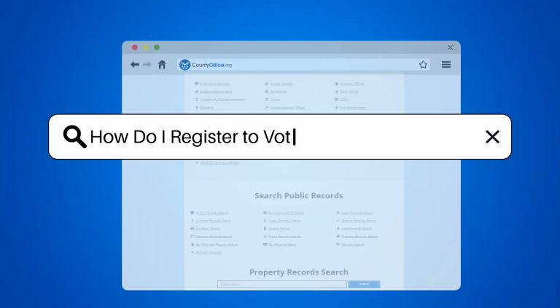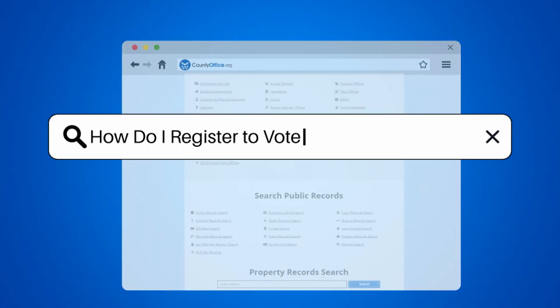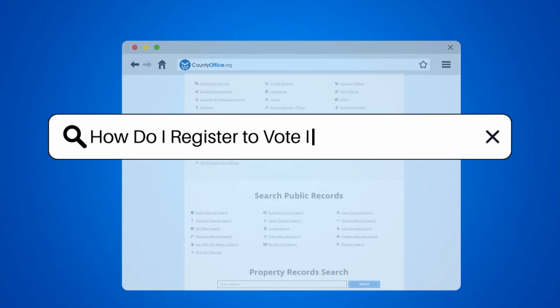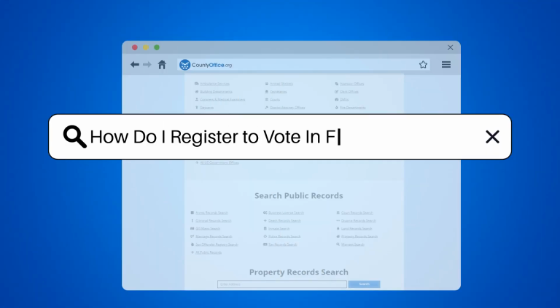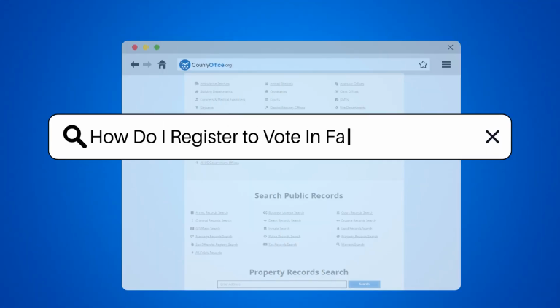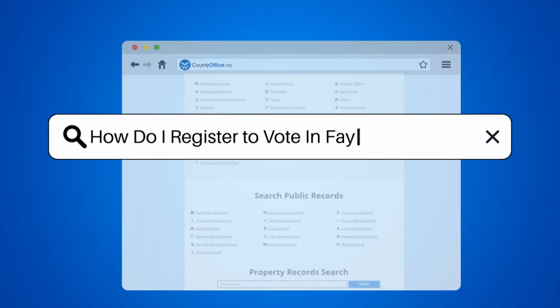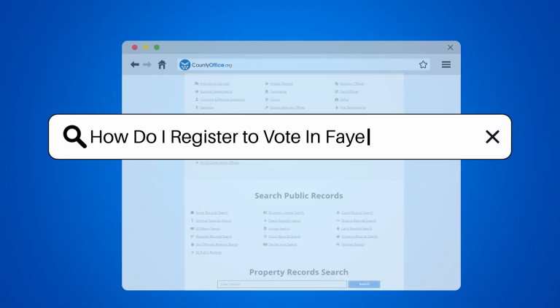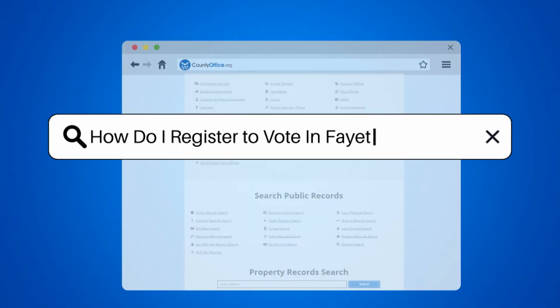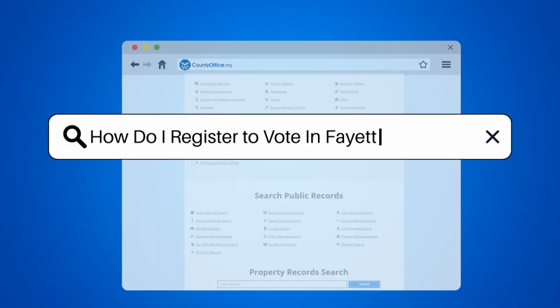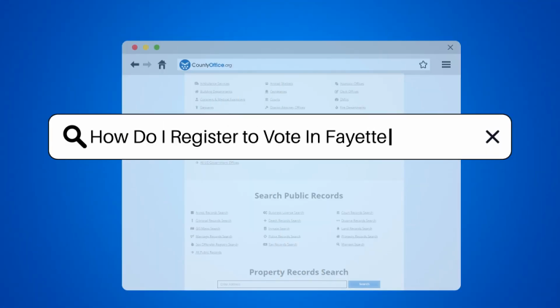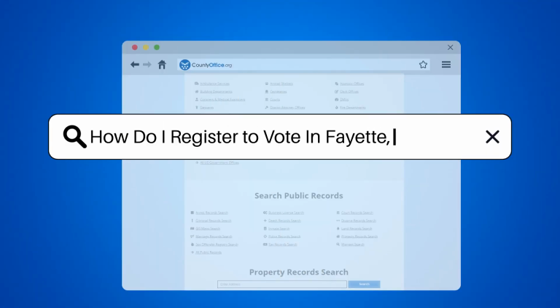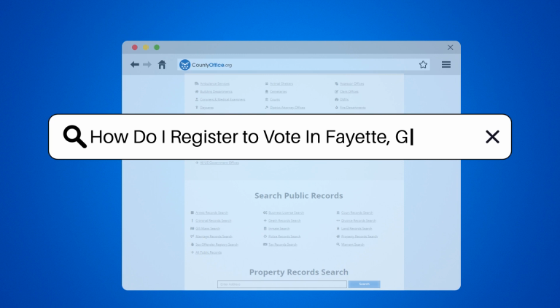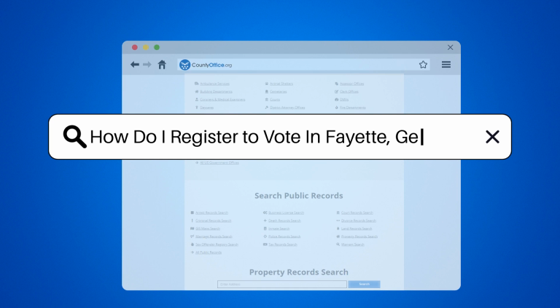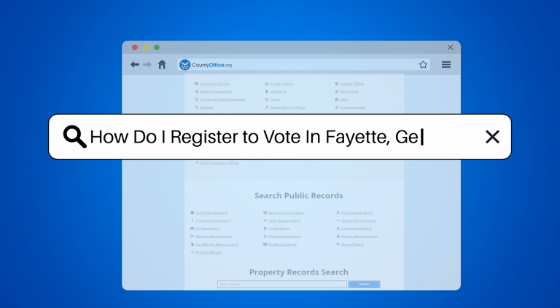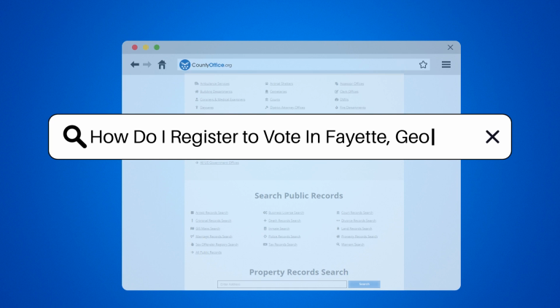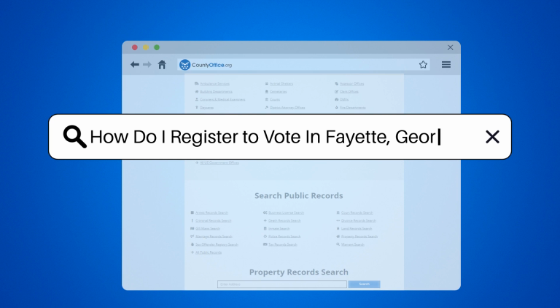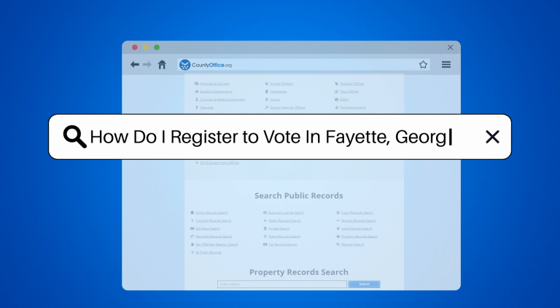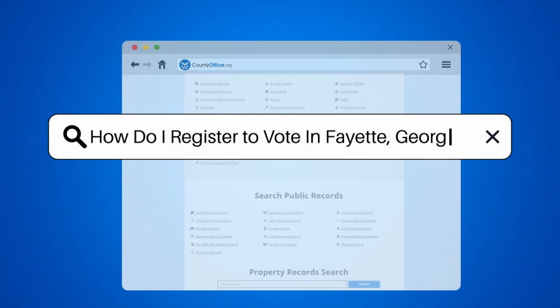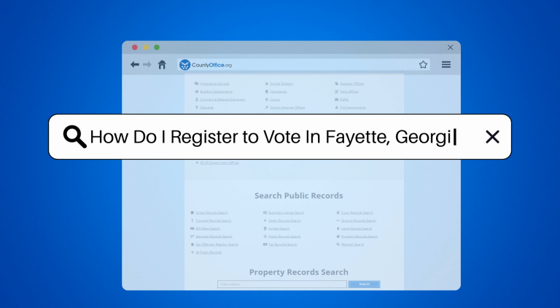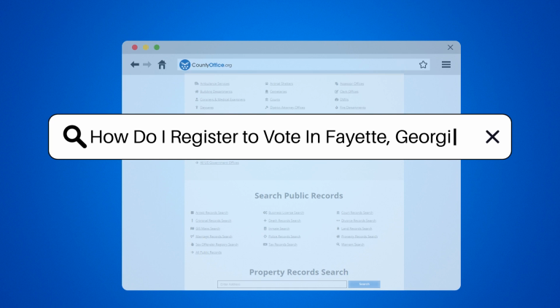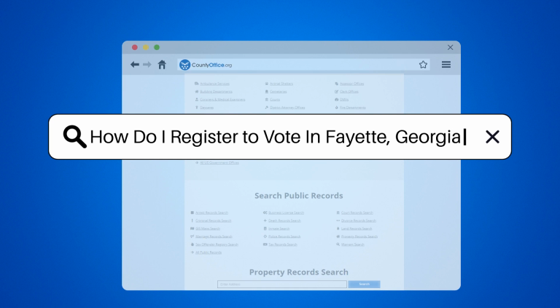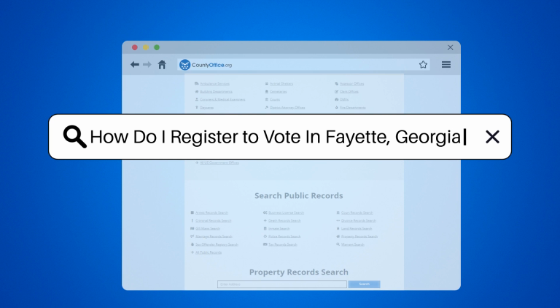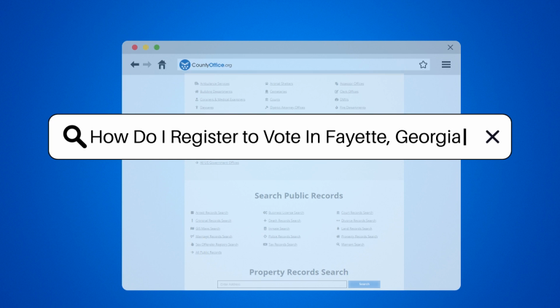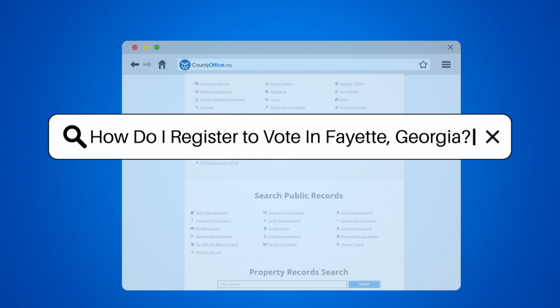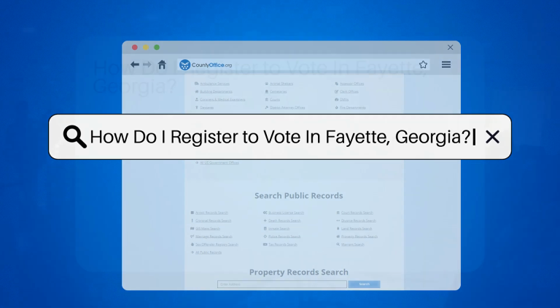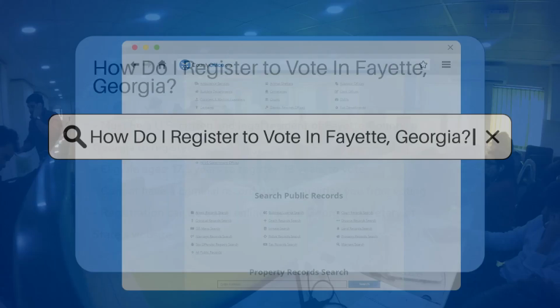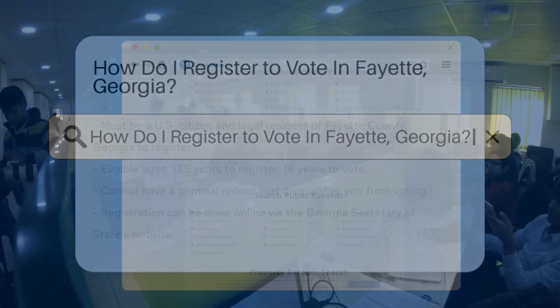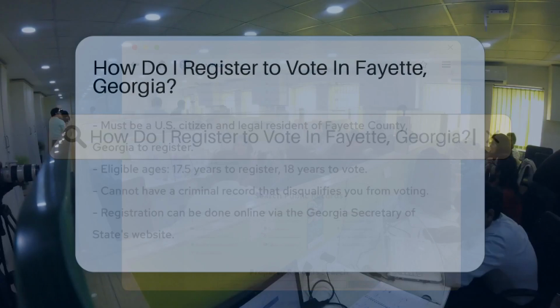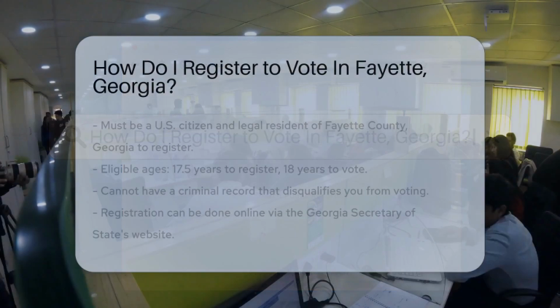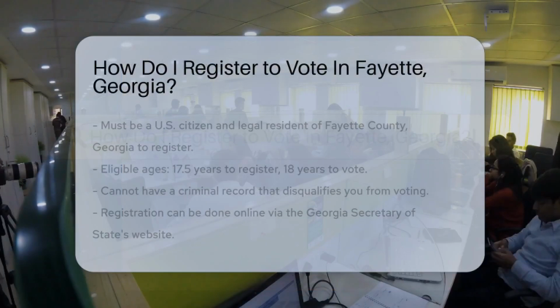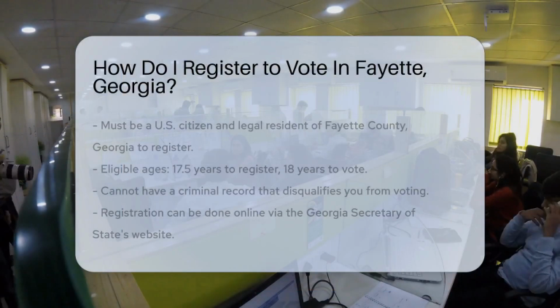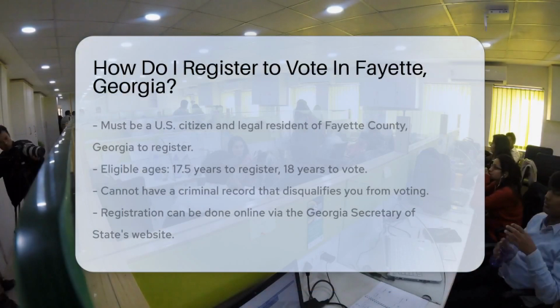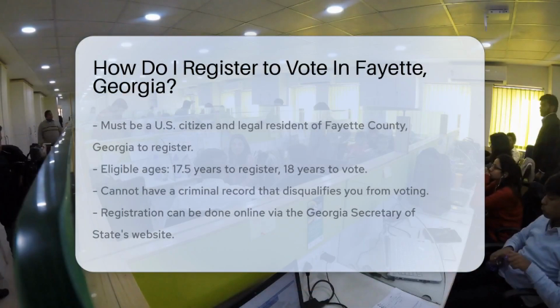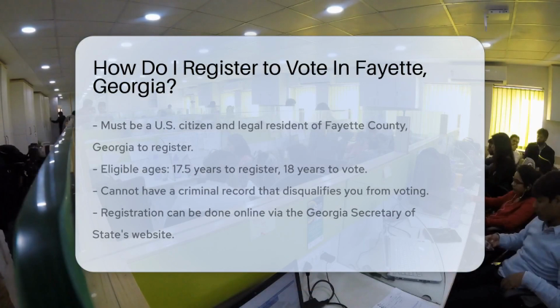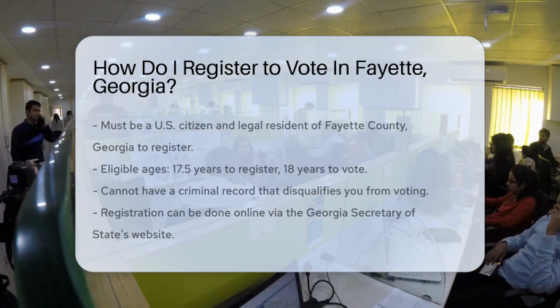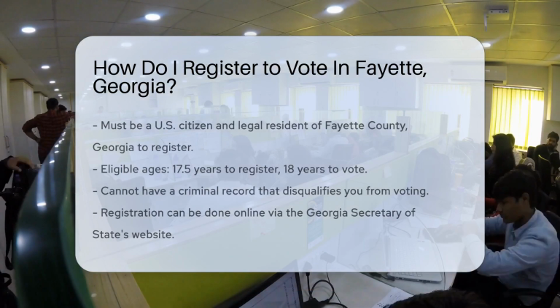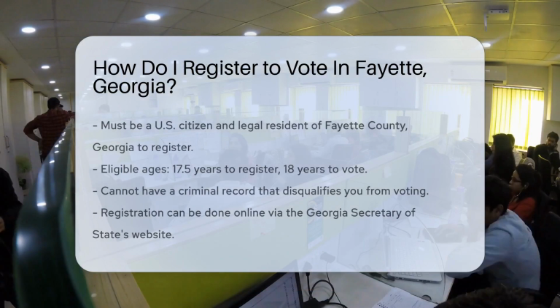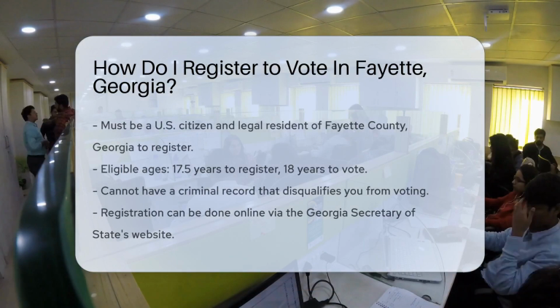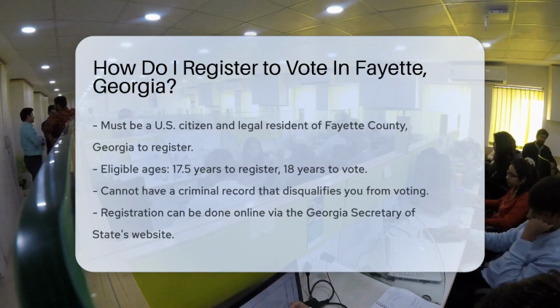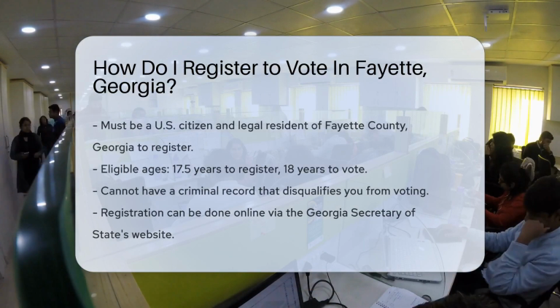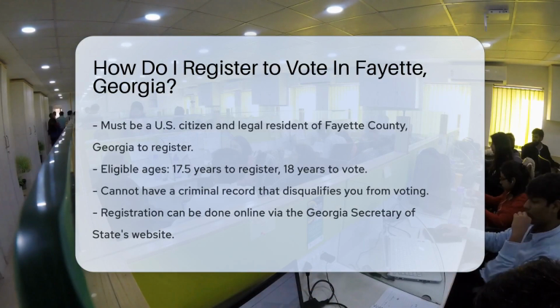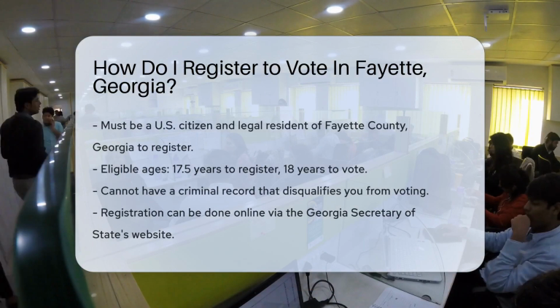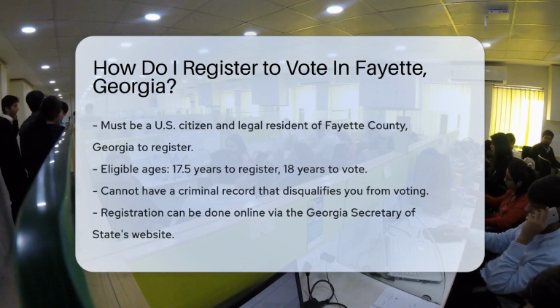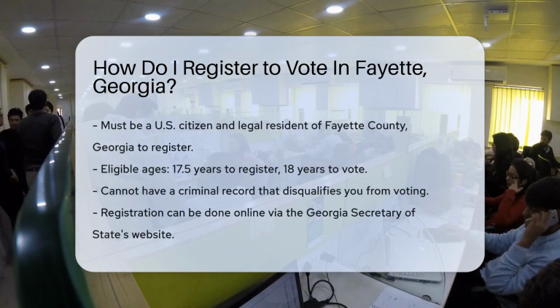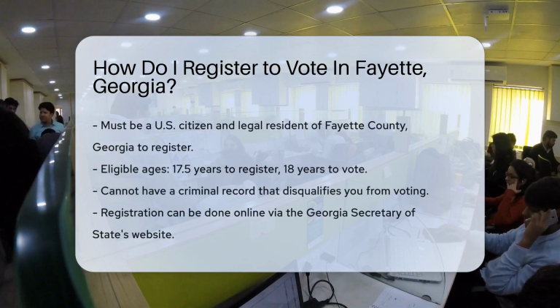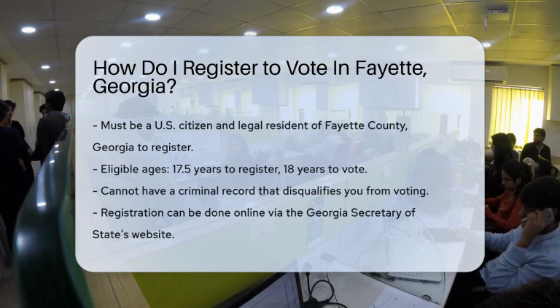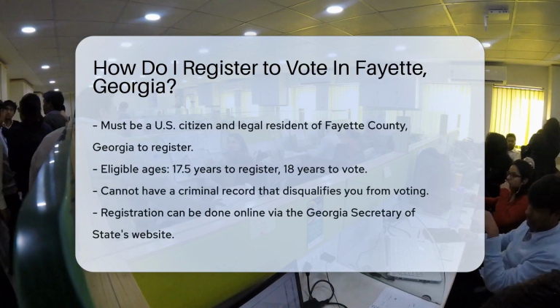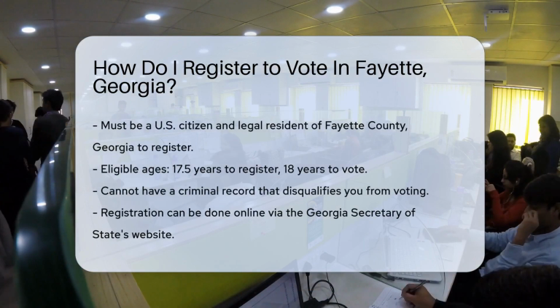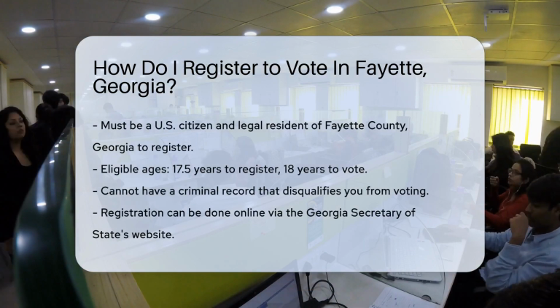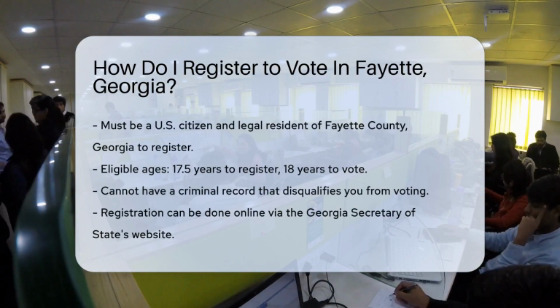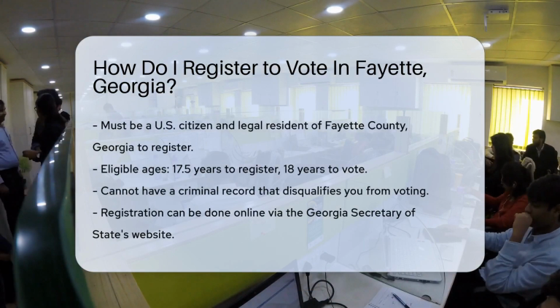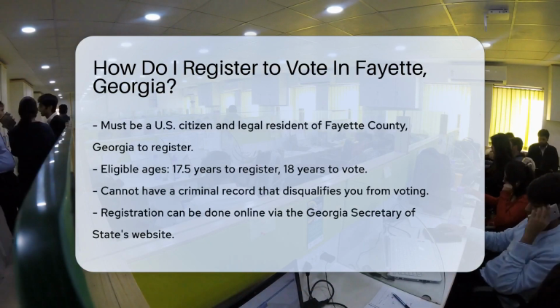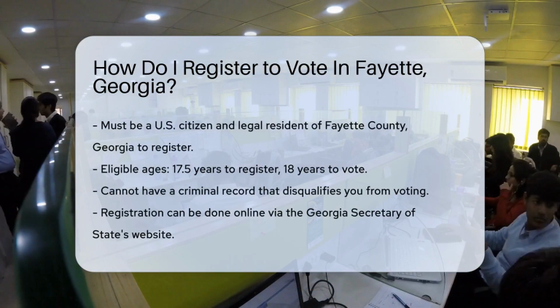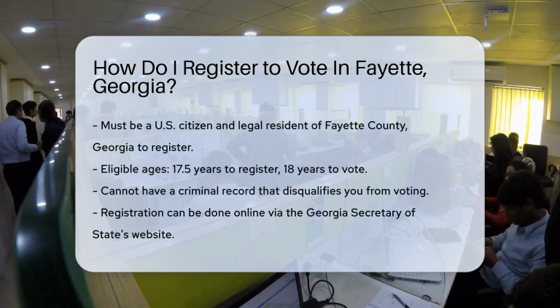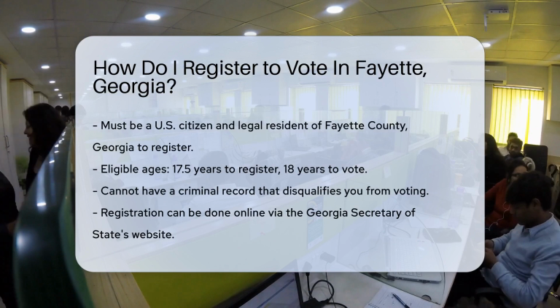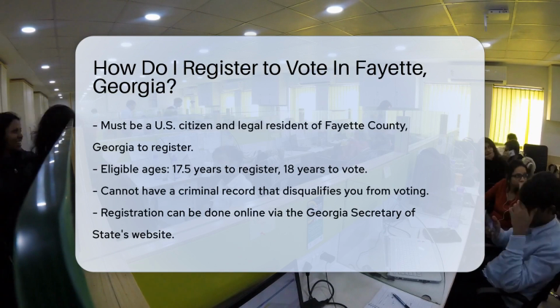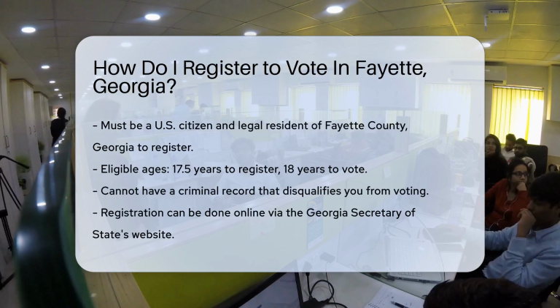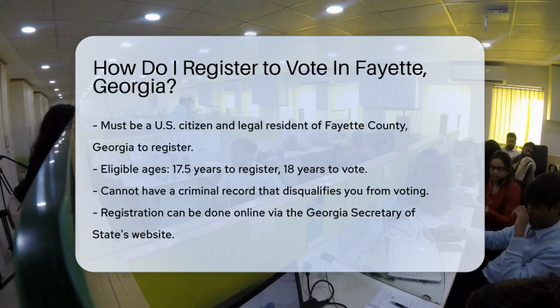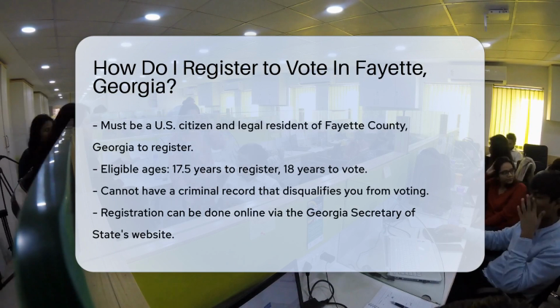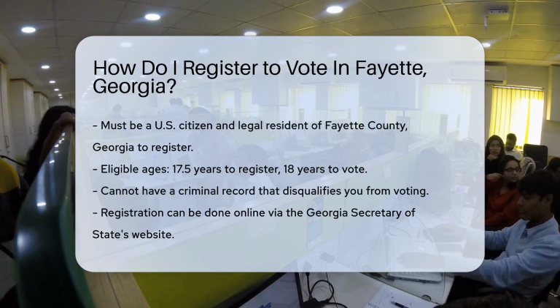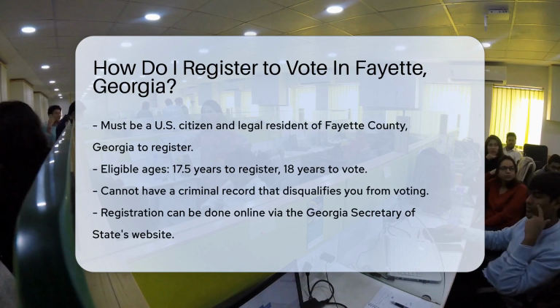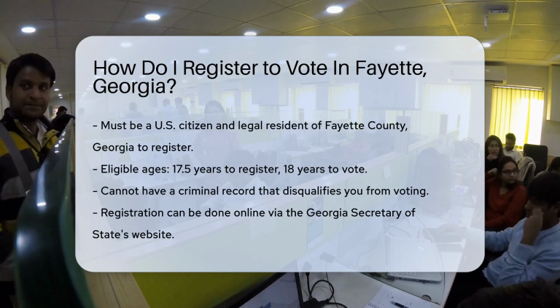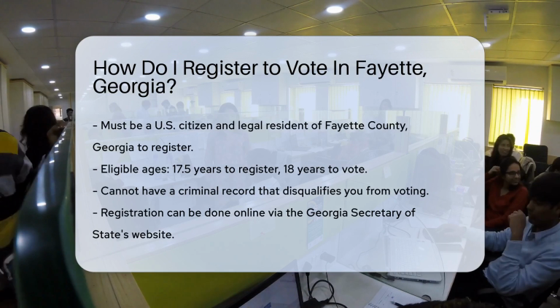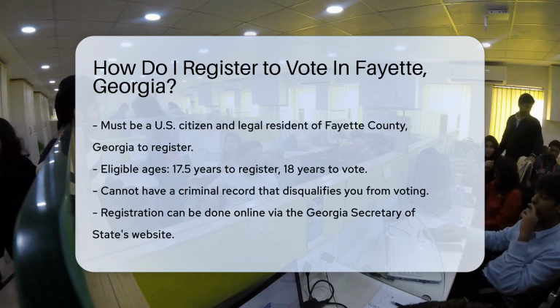How do I register to vote in Fayette, Georgia? If you're a Fayette, Georgia peach looking to exercise your right to vote, you've come to the right place.